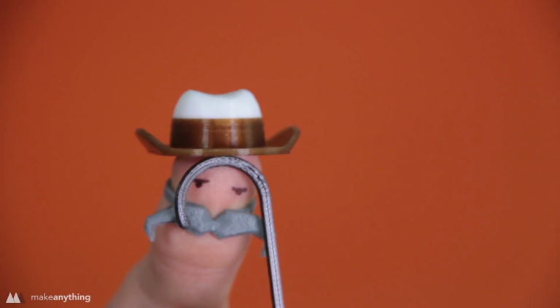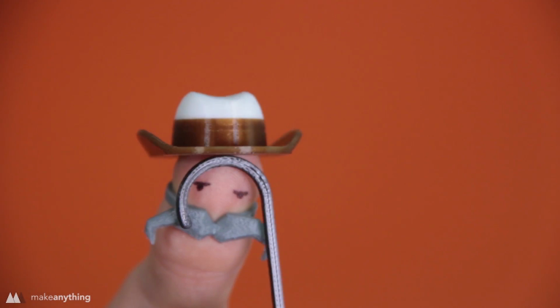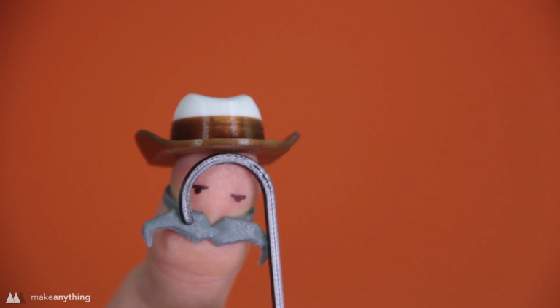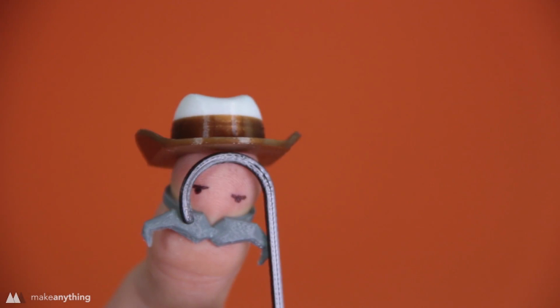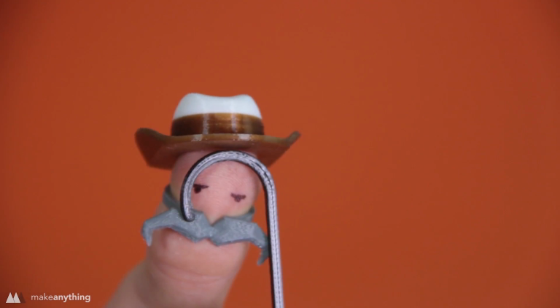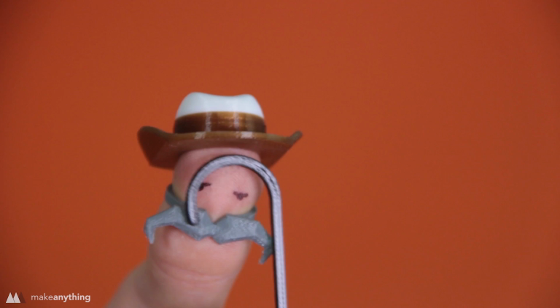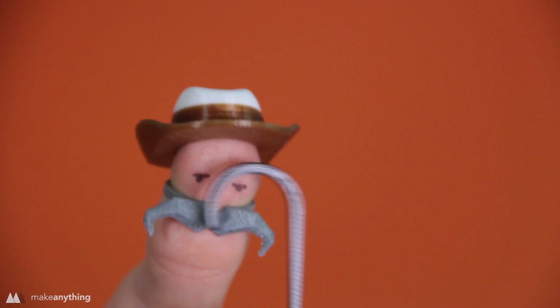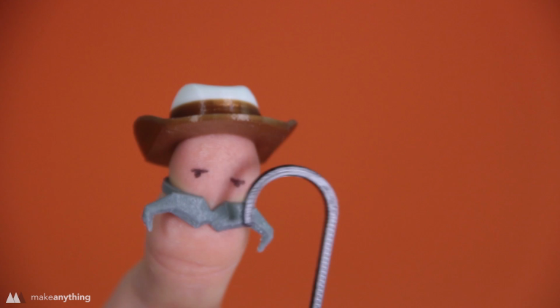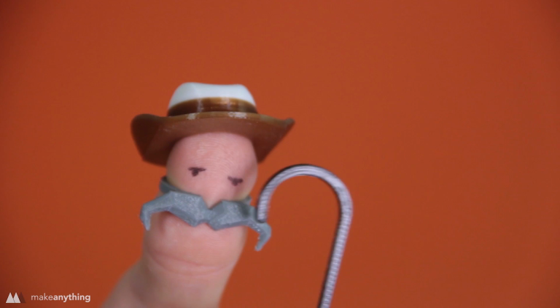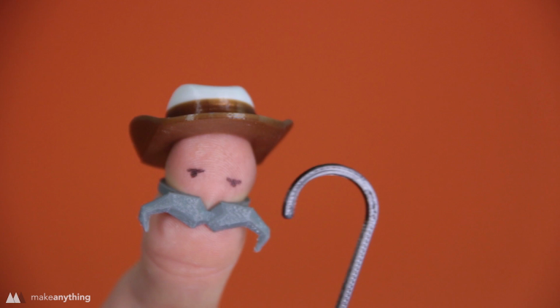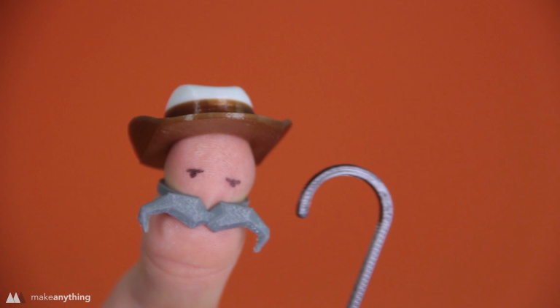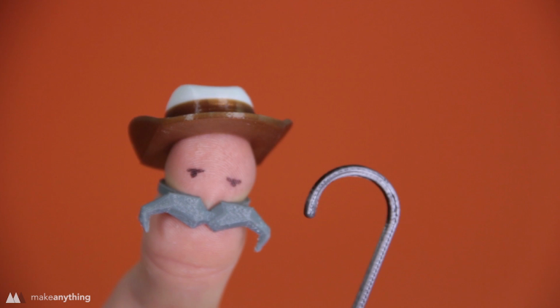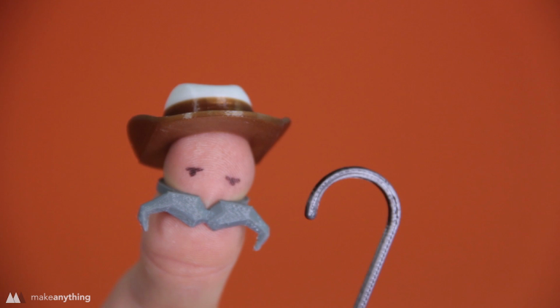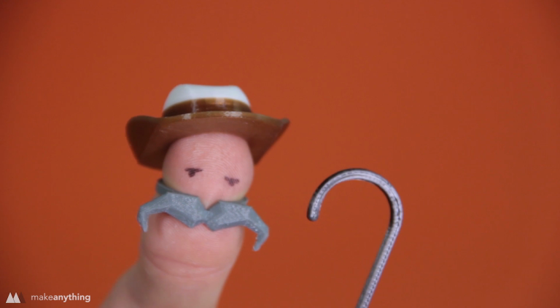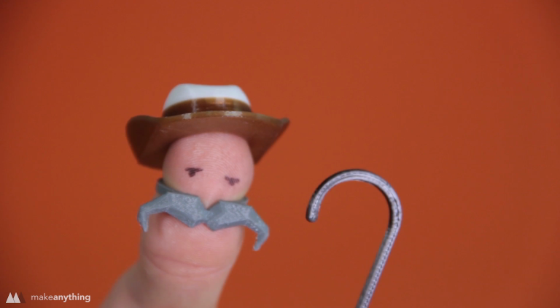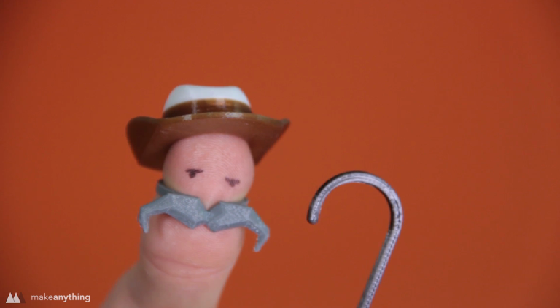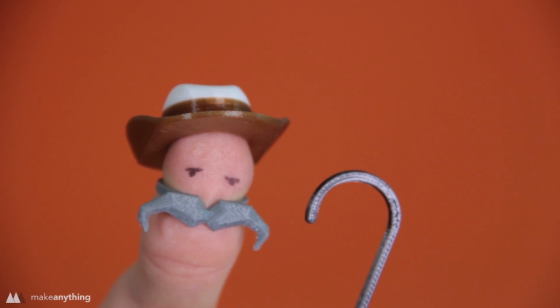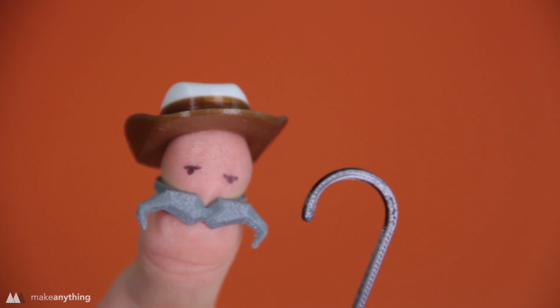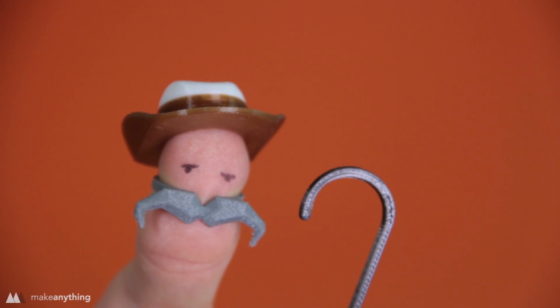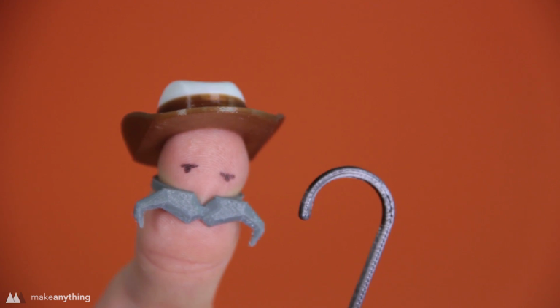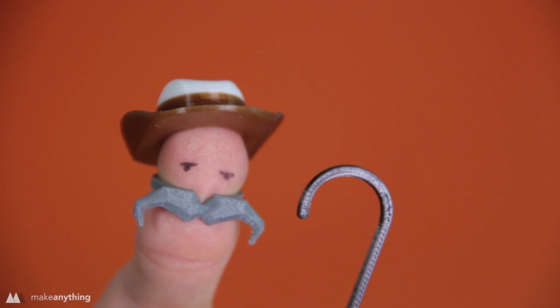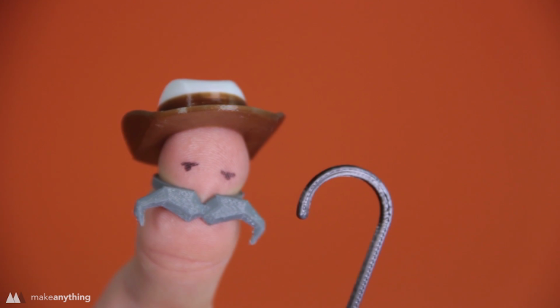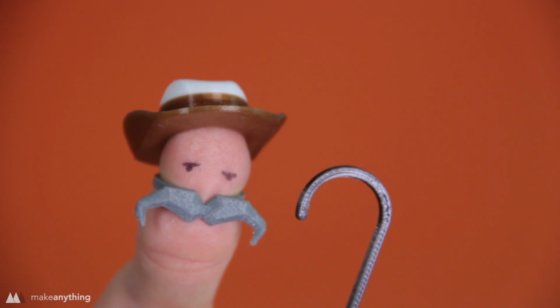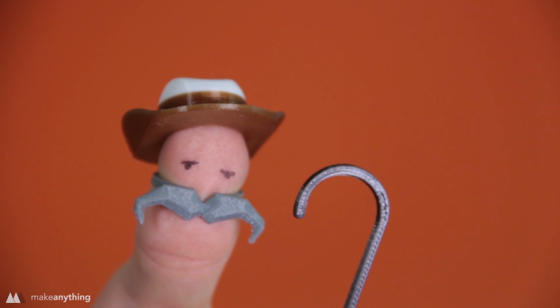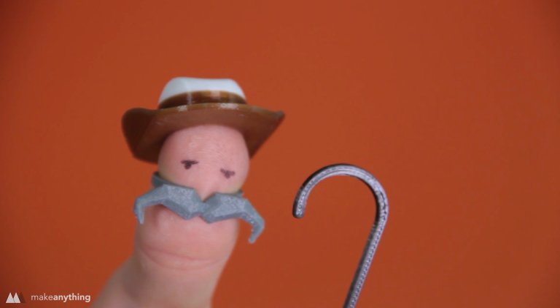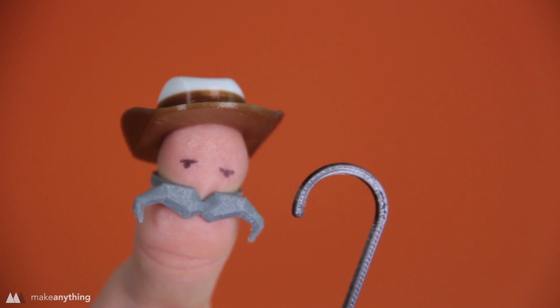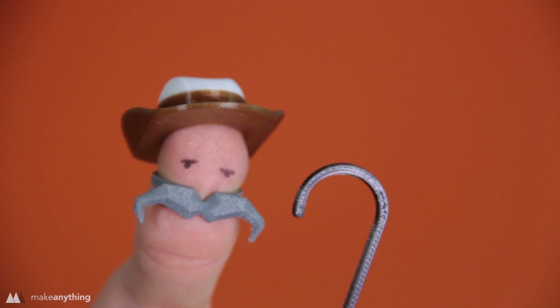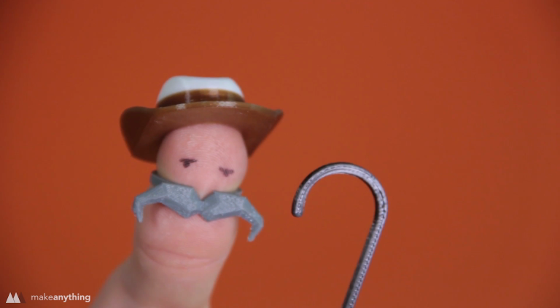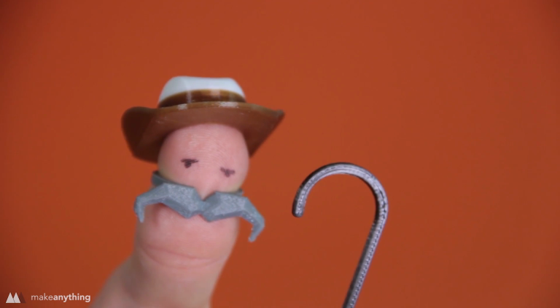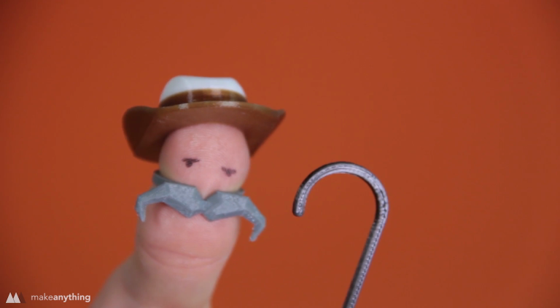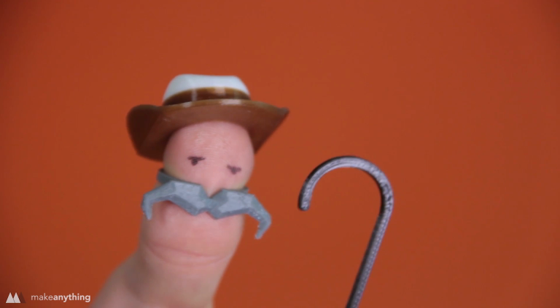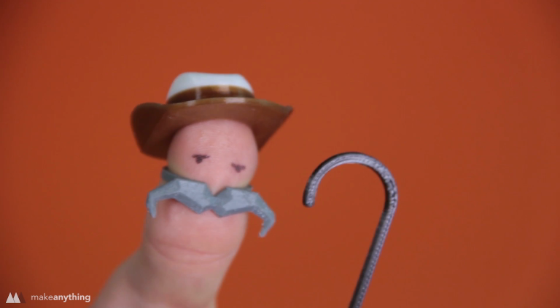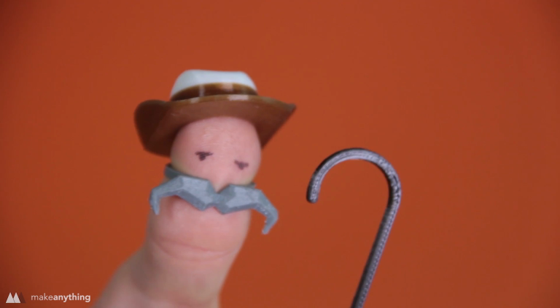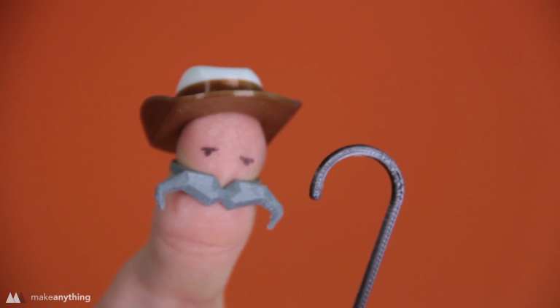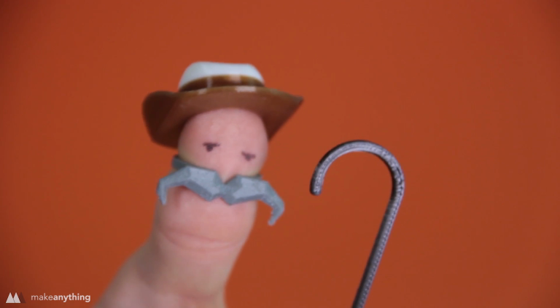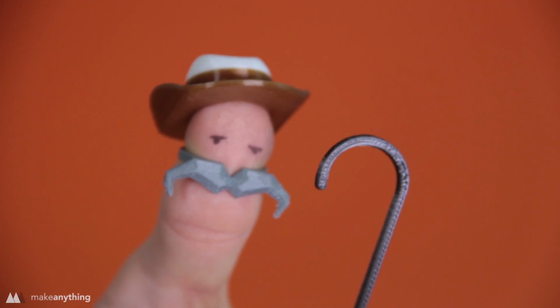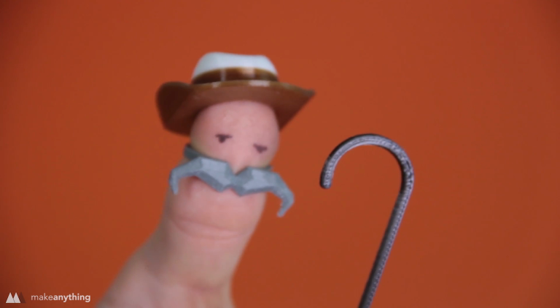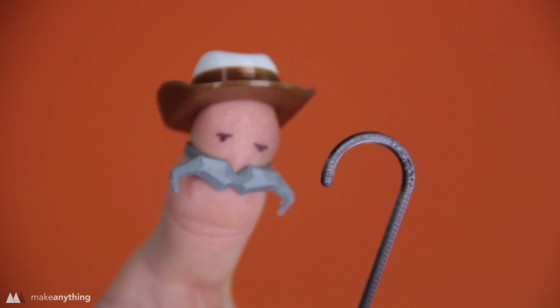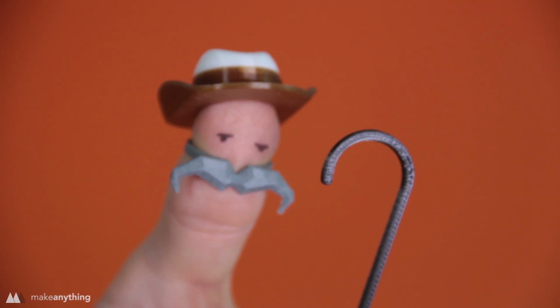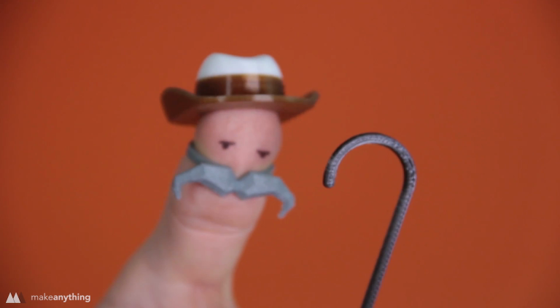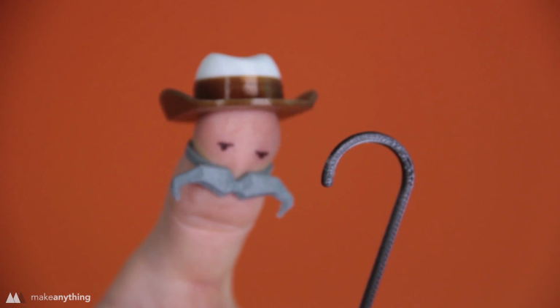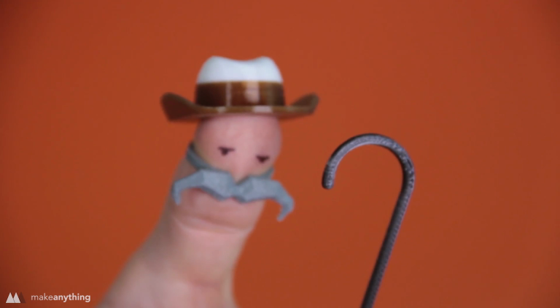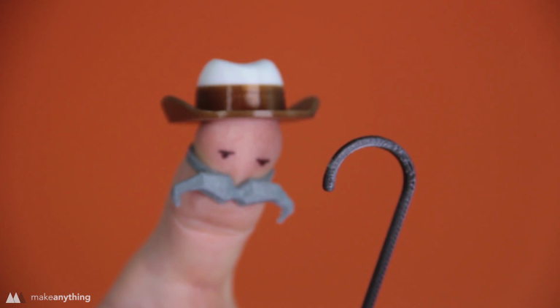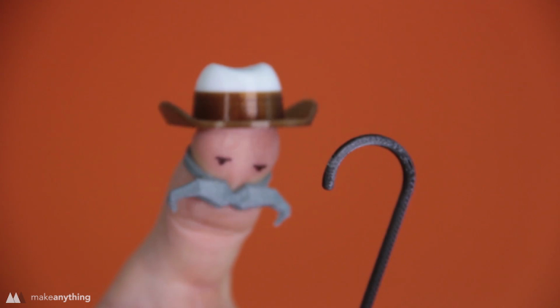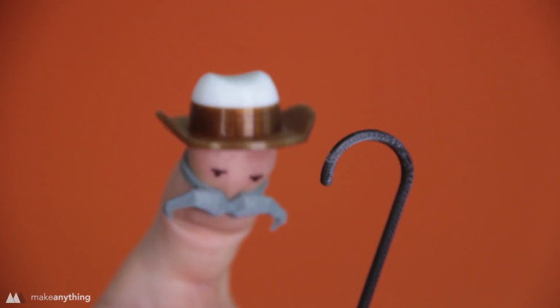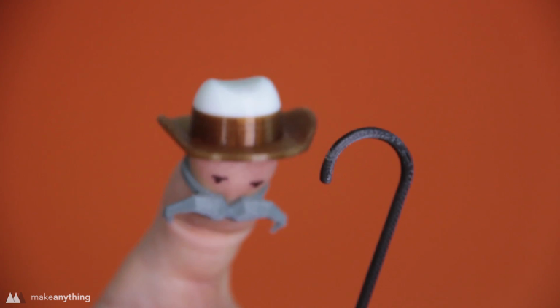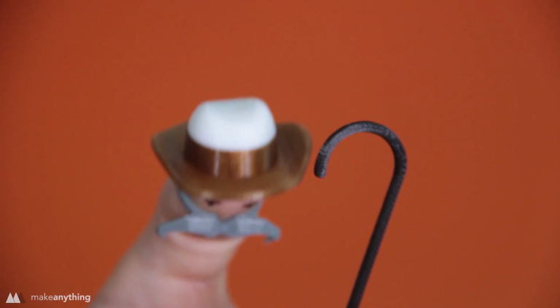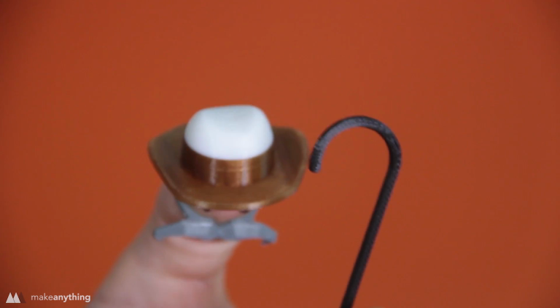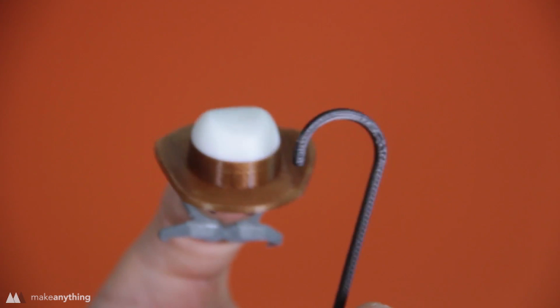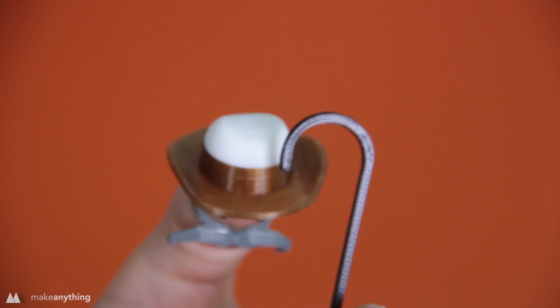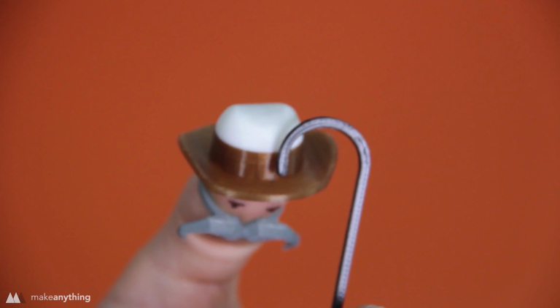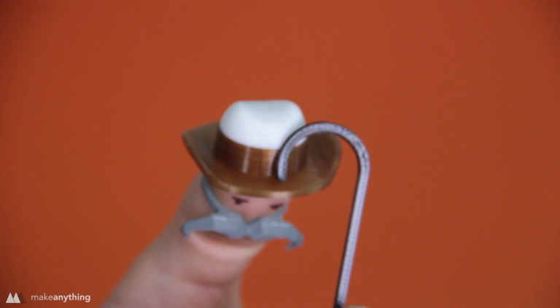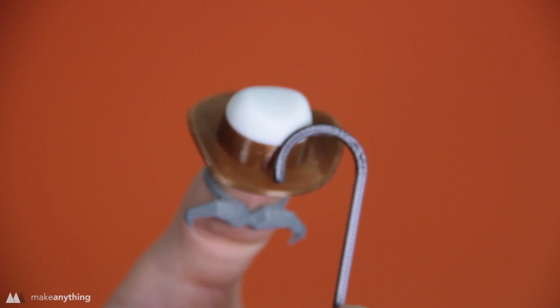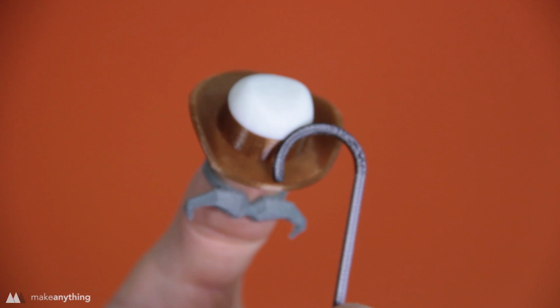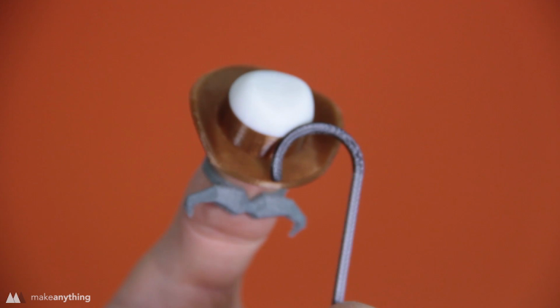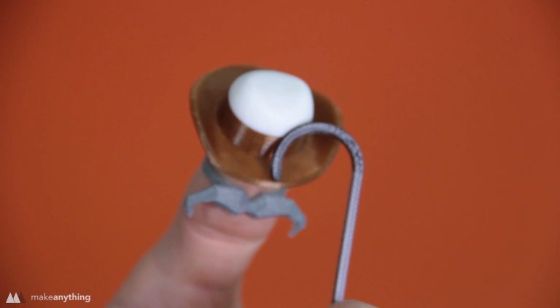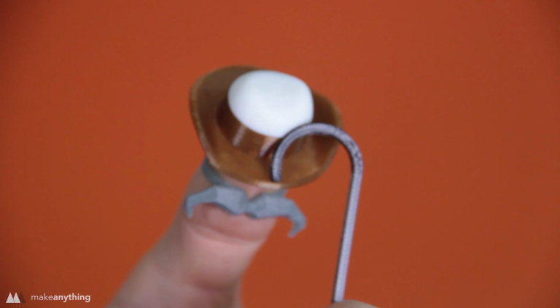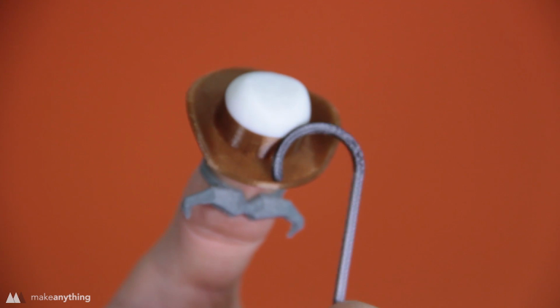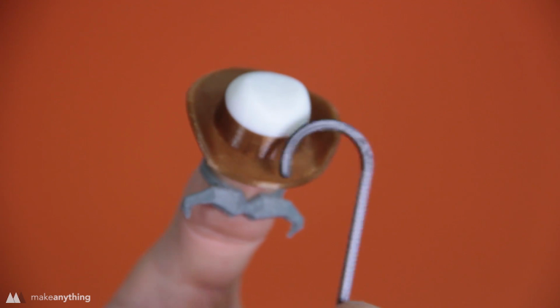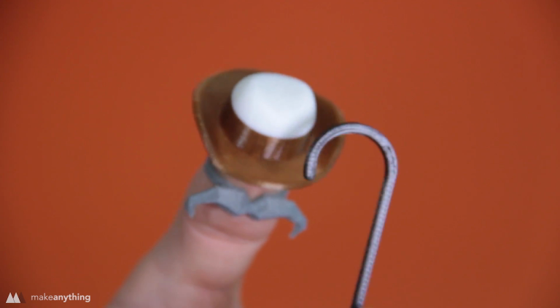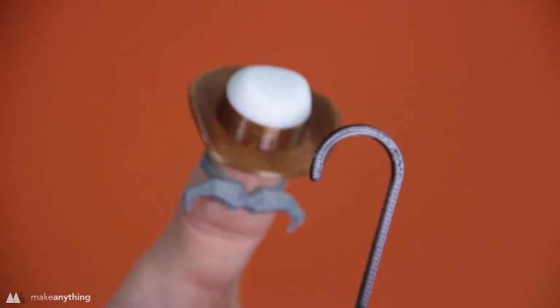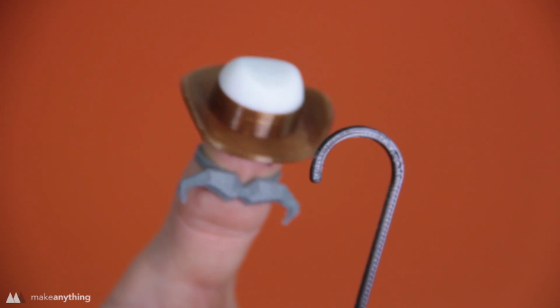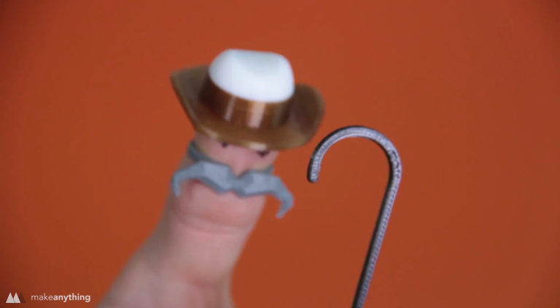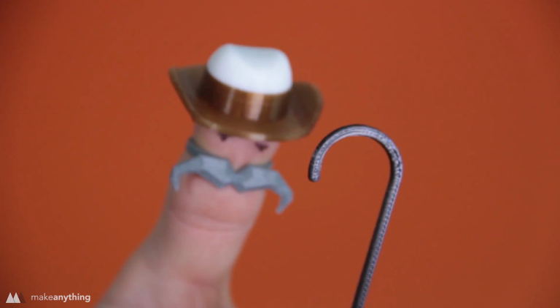Howdy, children. Welcome to Make Anything. Stick around long enough and I reckon you might learn something.